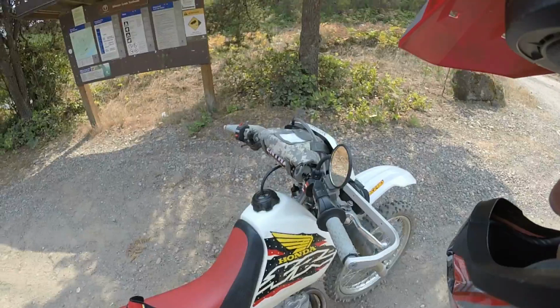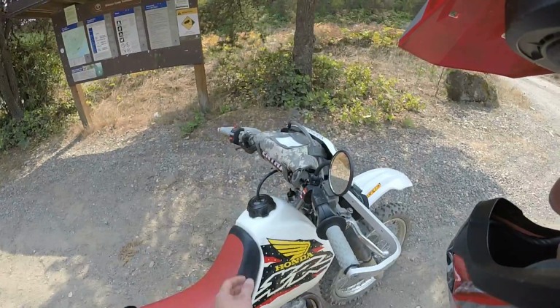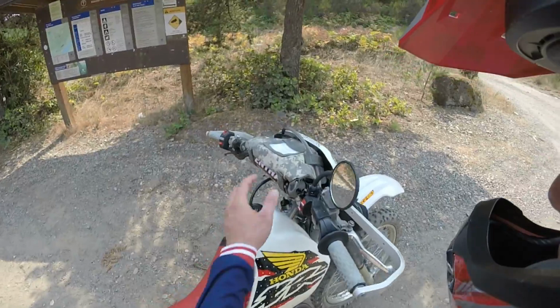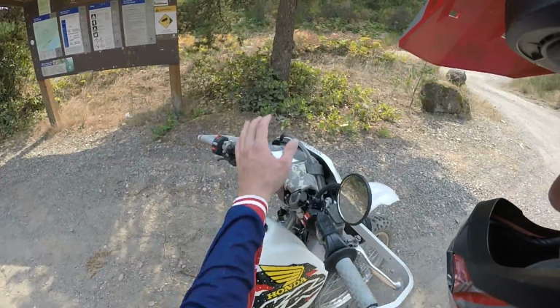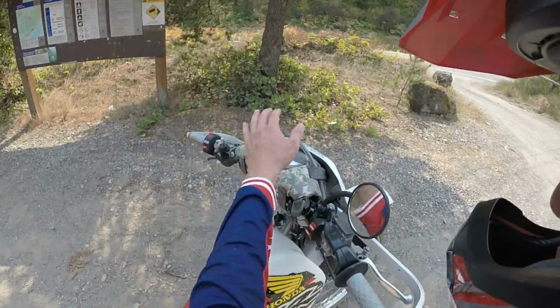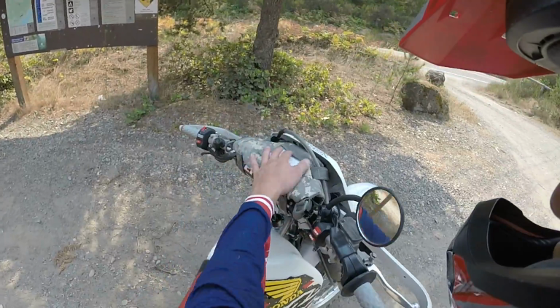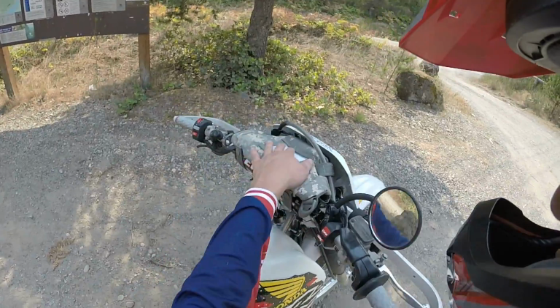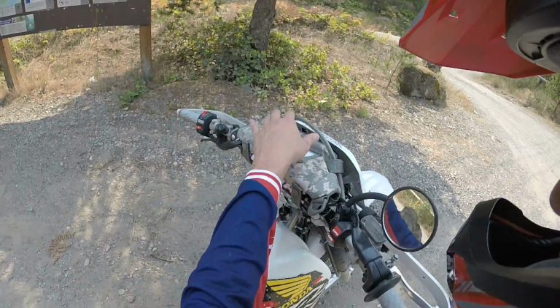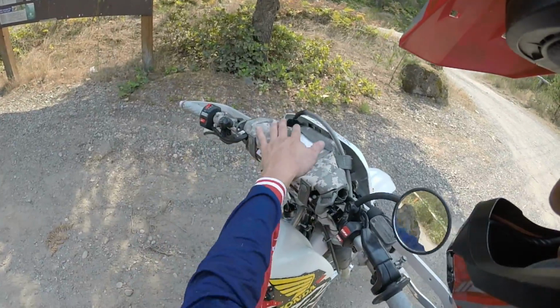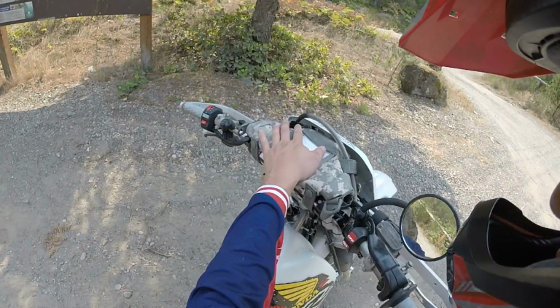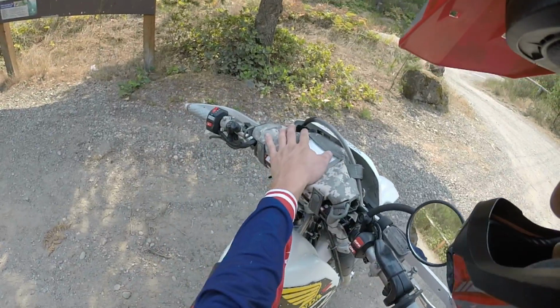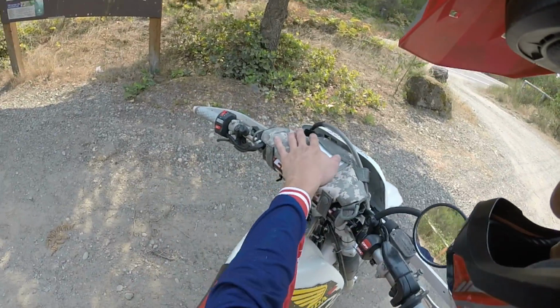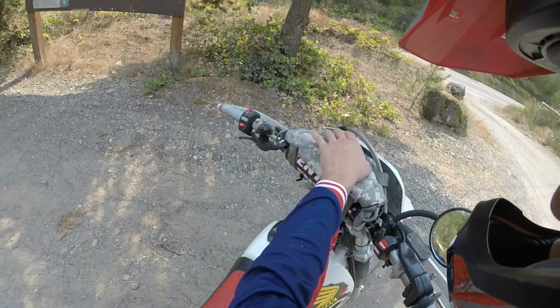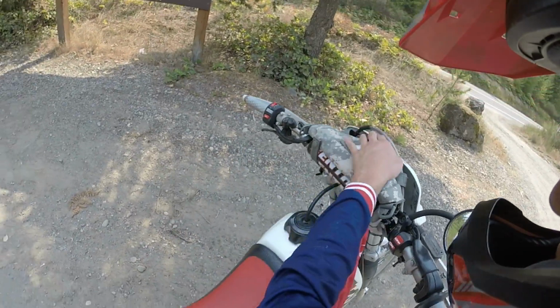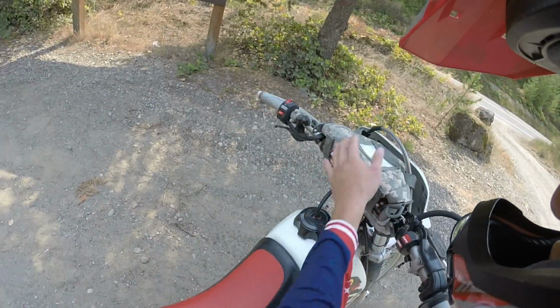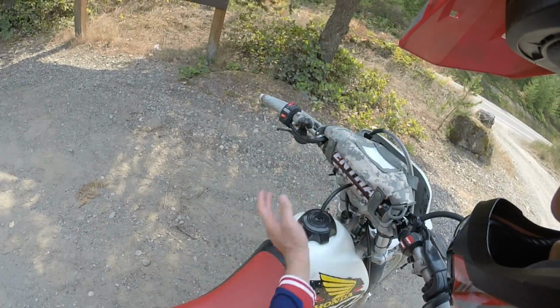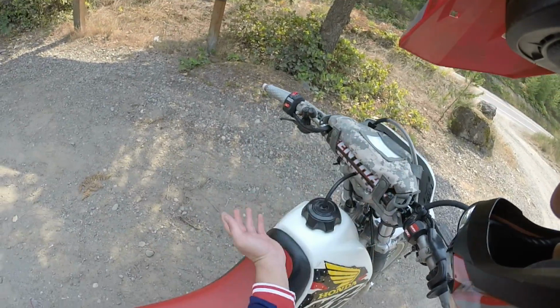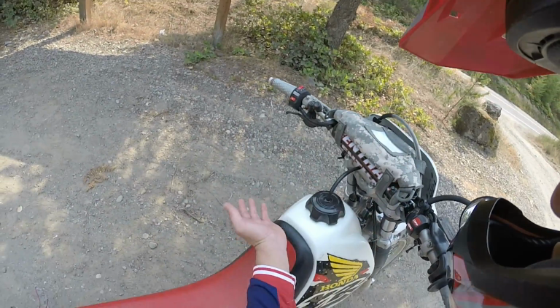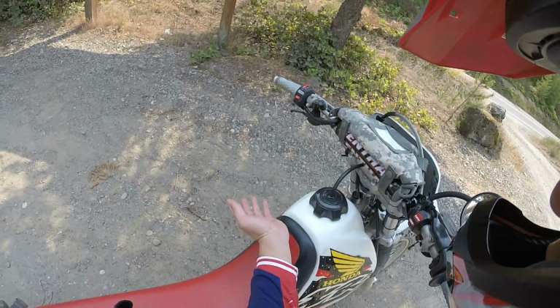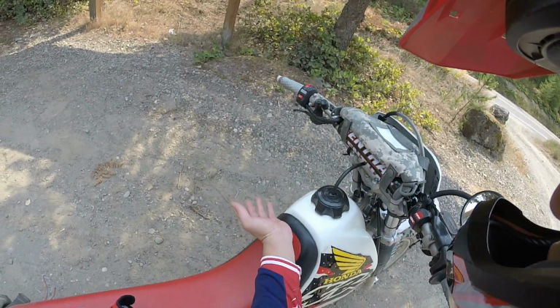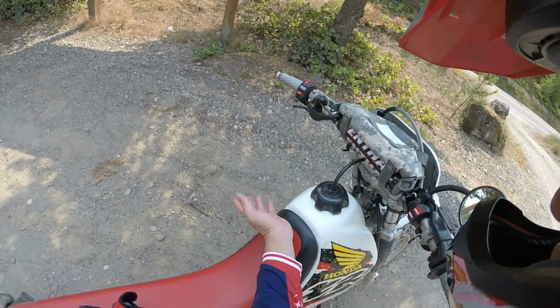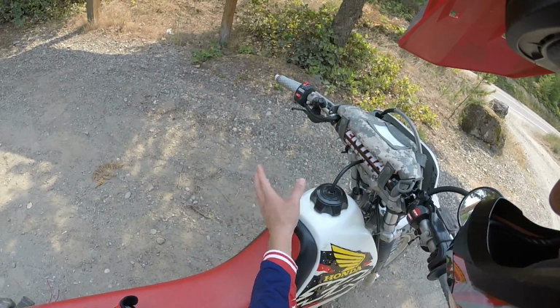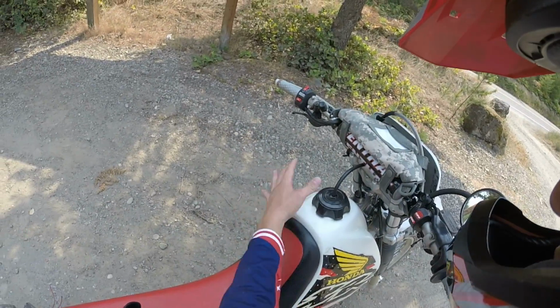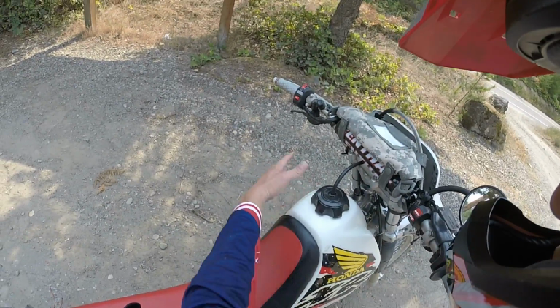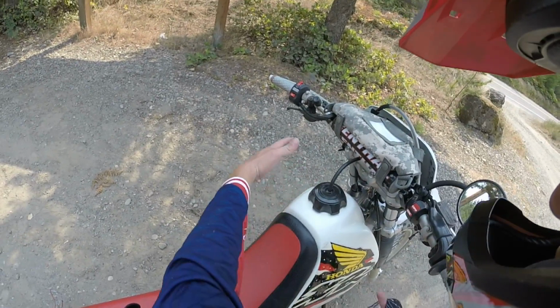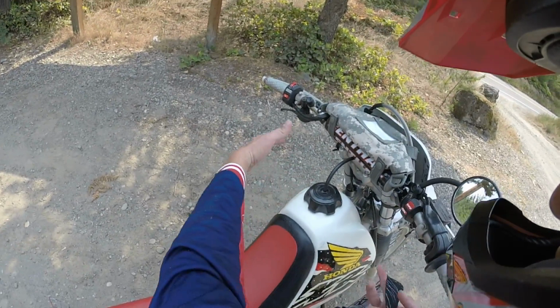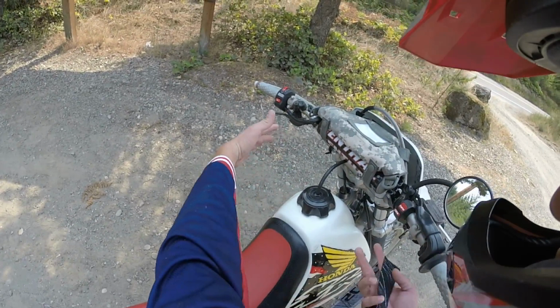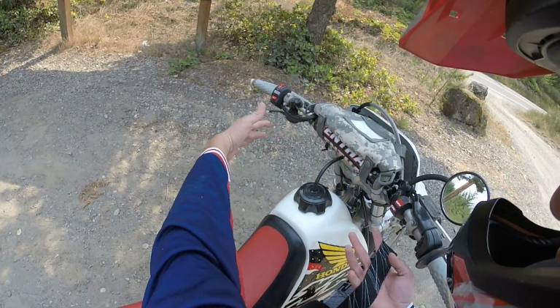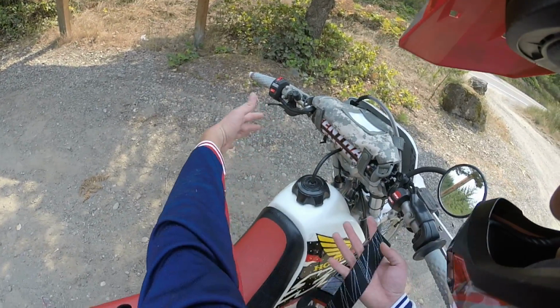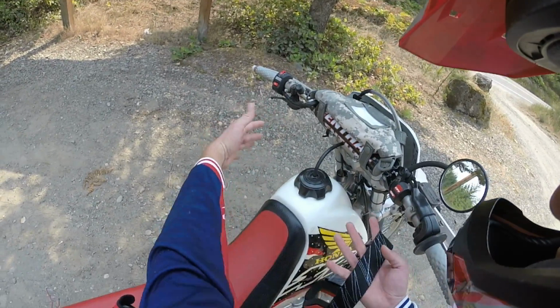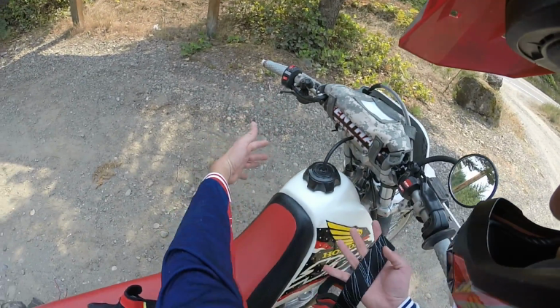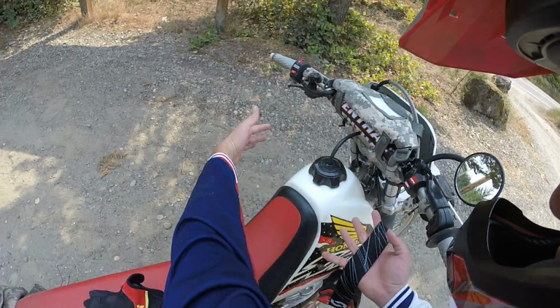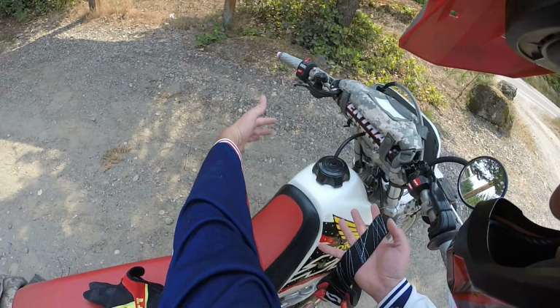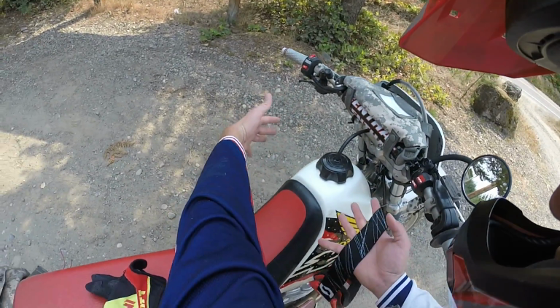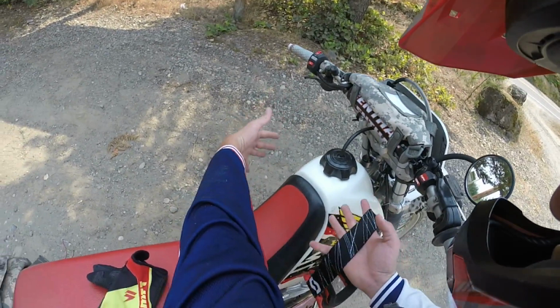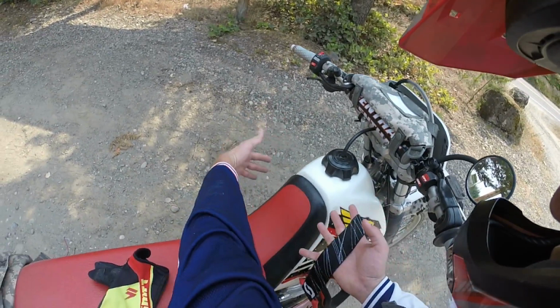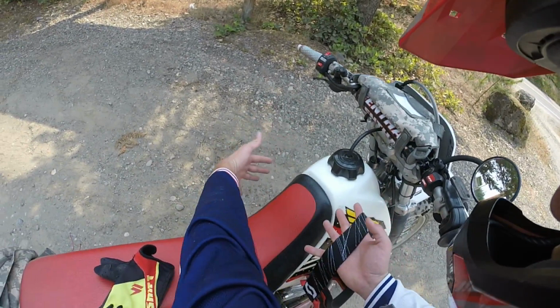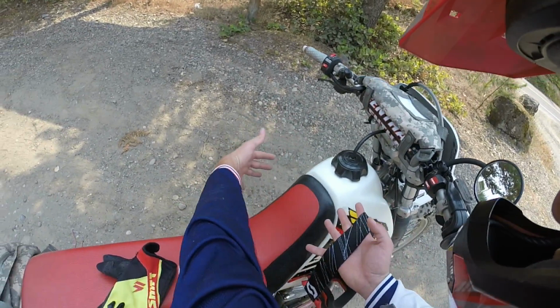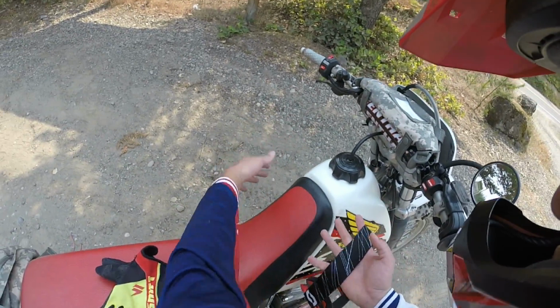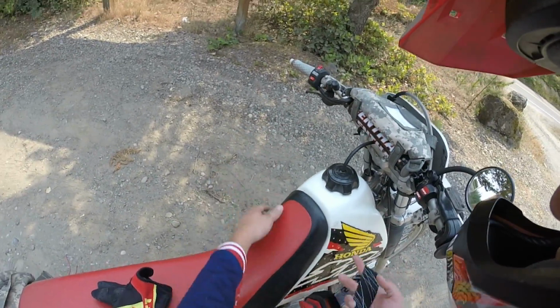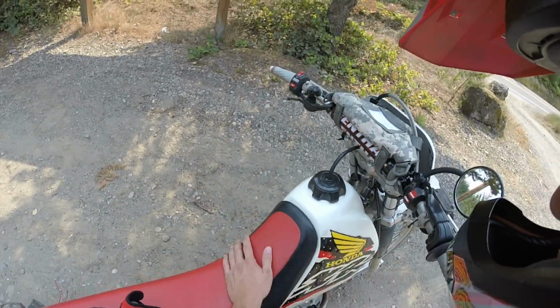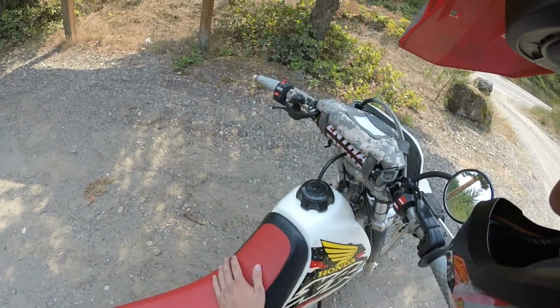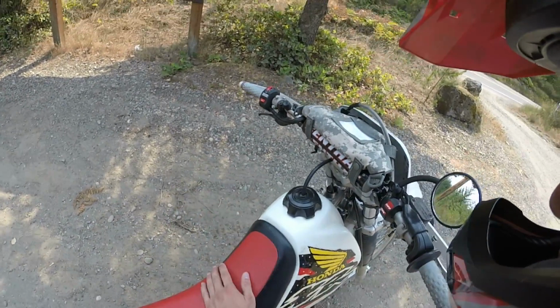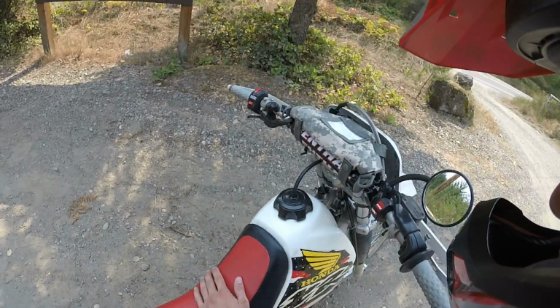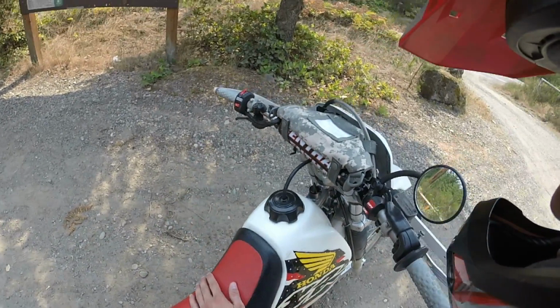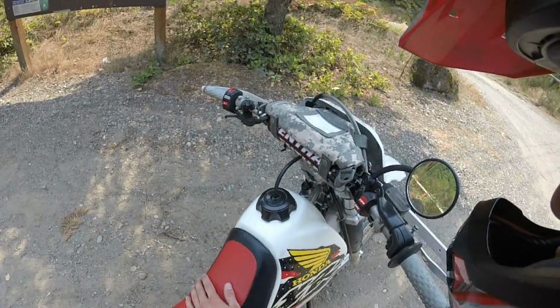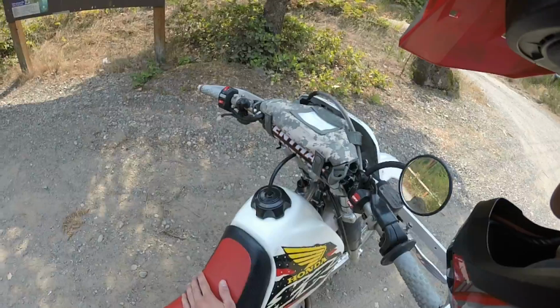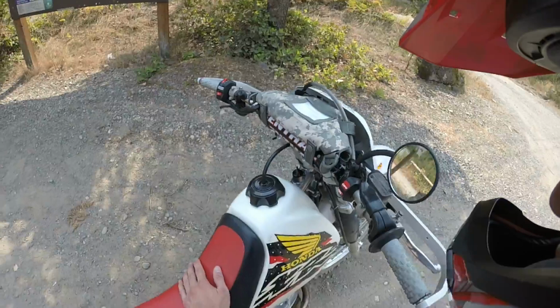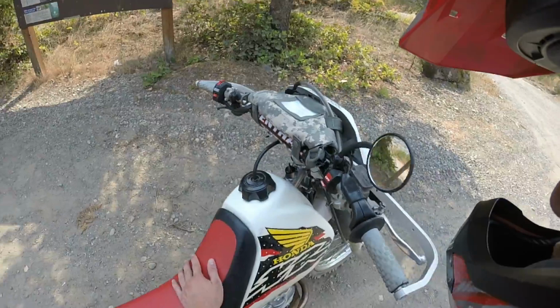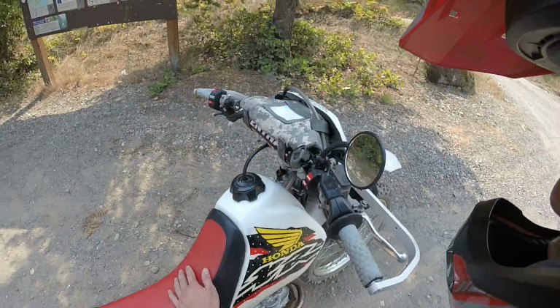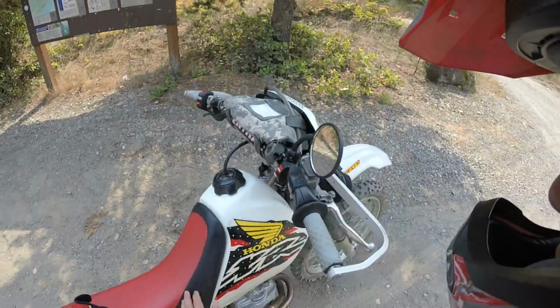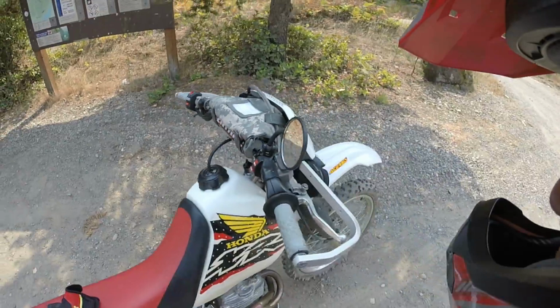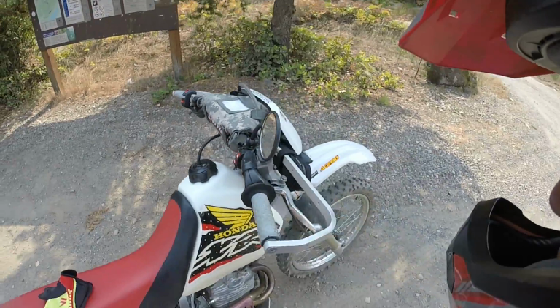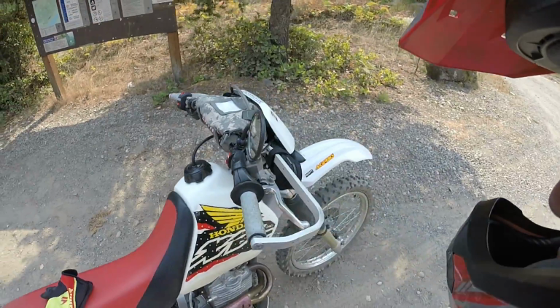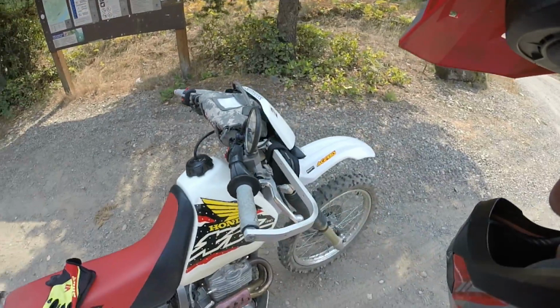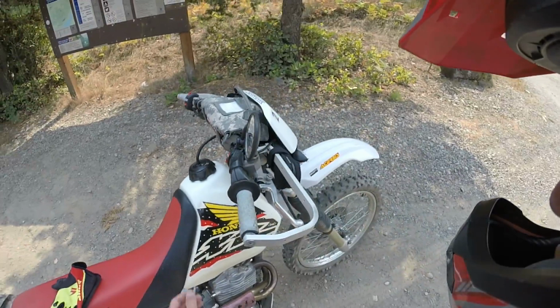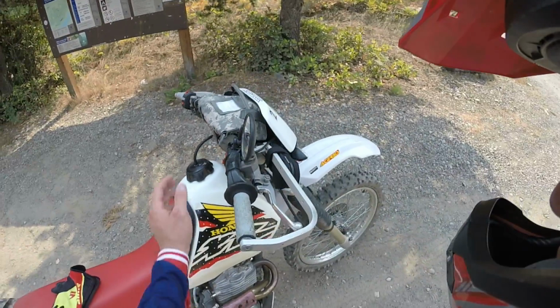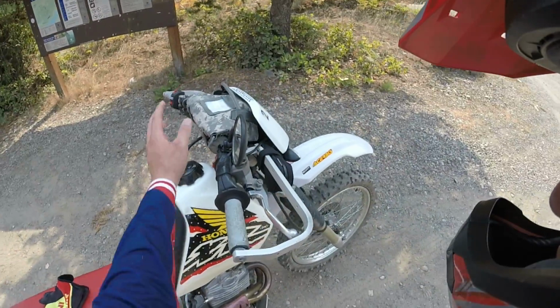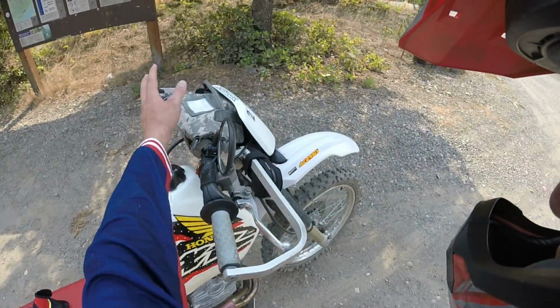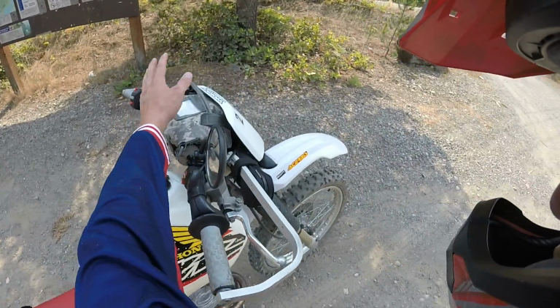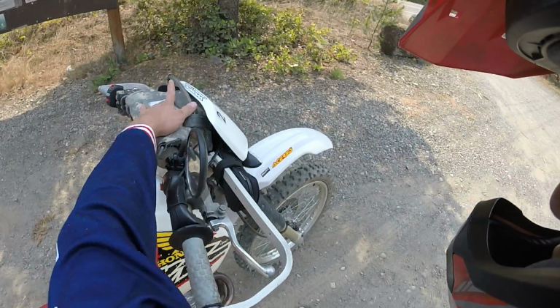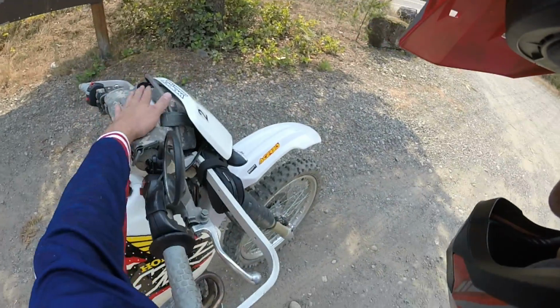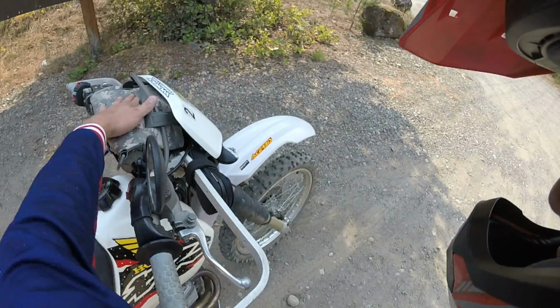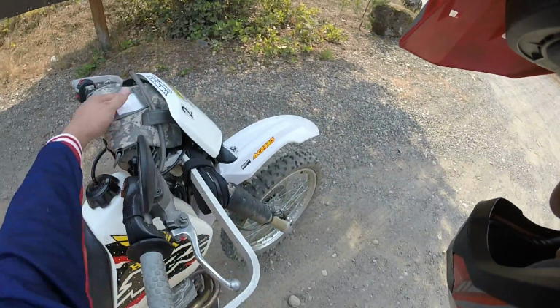I have this bag up here which actually folds out and goes over the tank, and I can fit quite a bit in there if I need to fold it out.